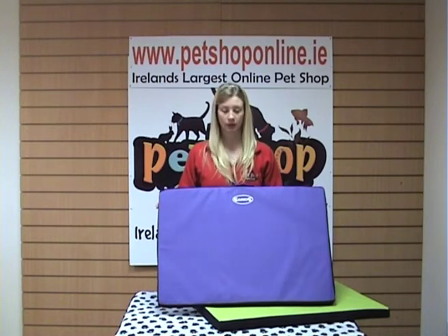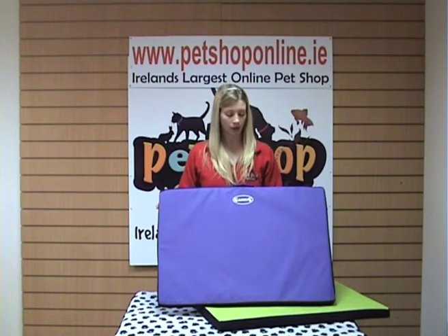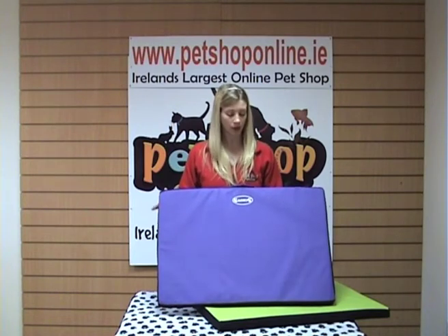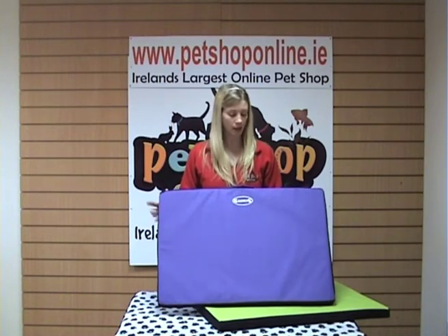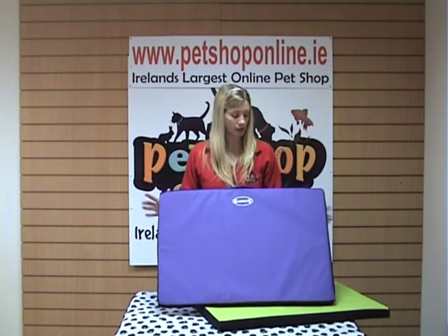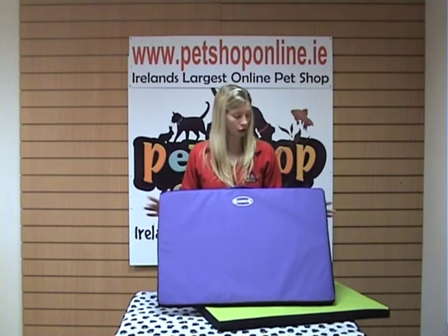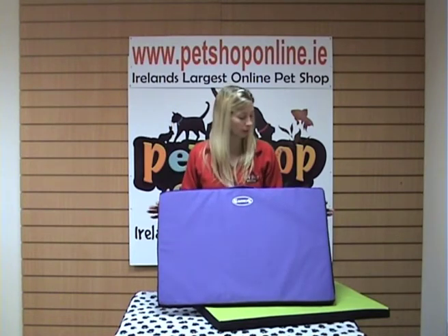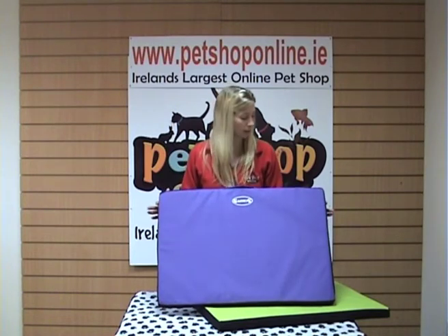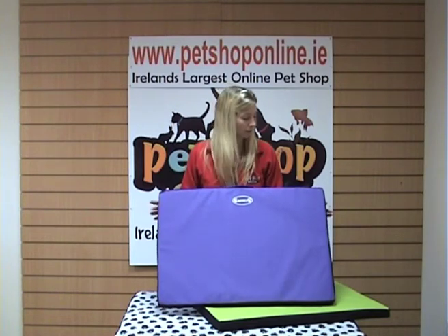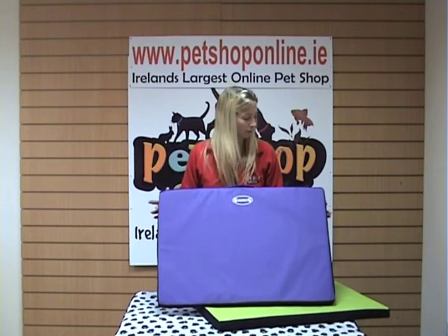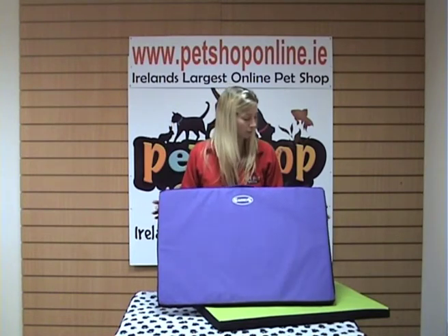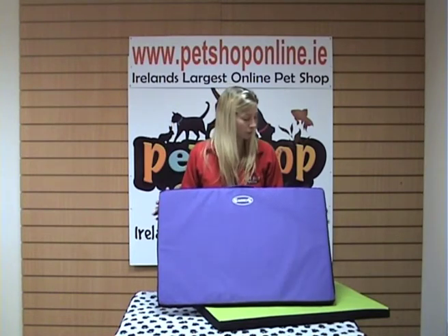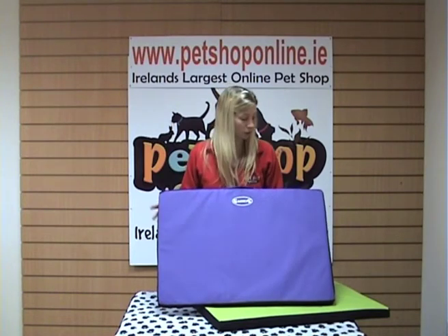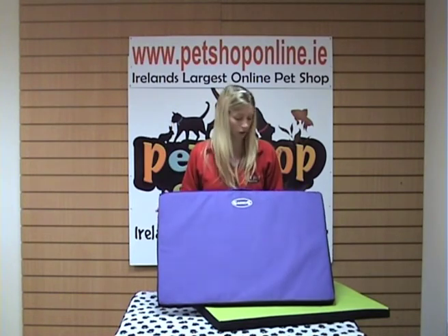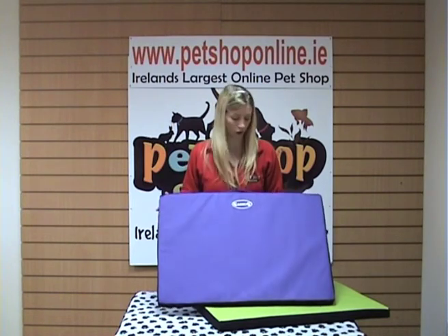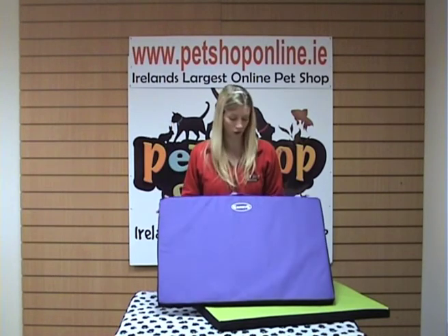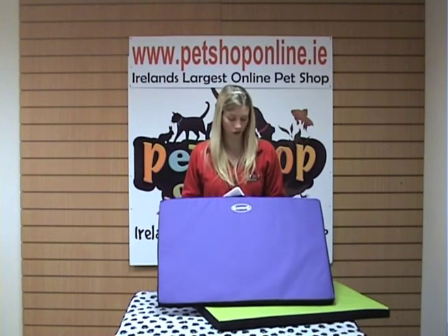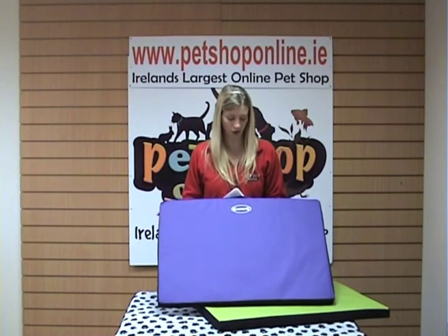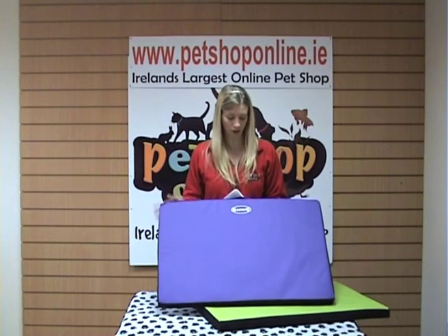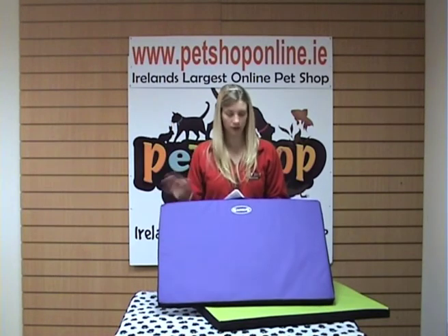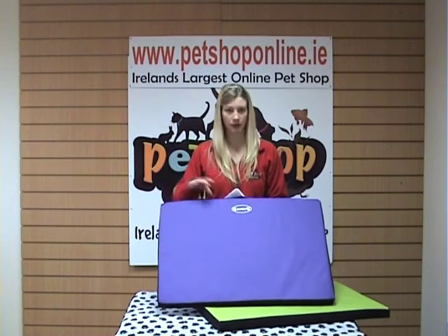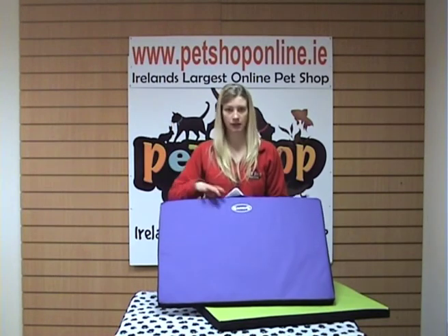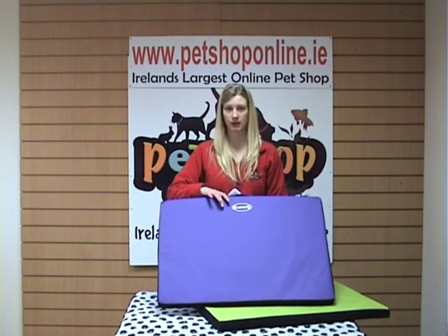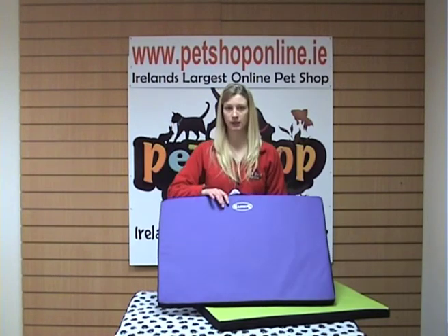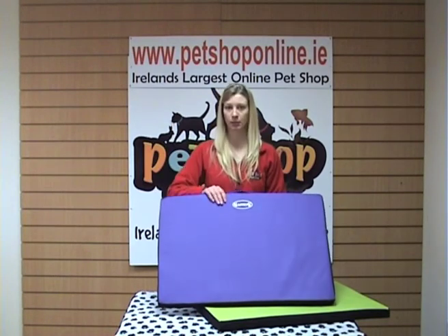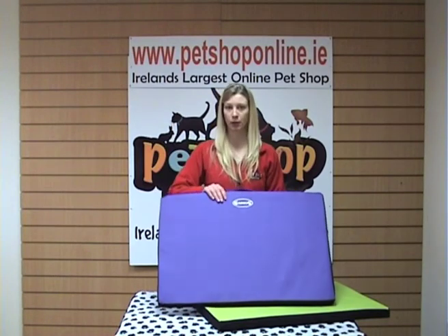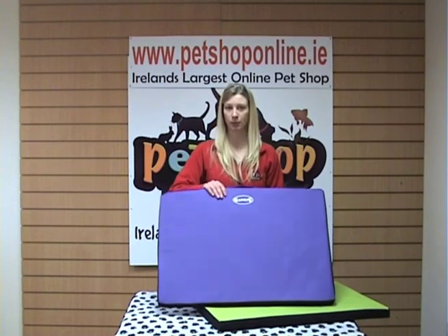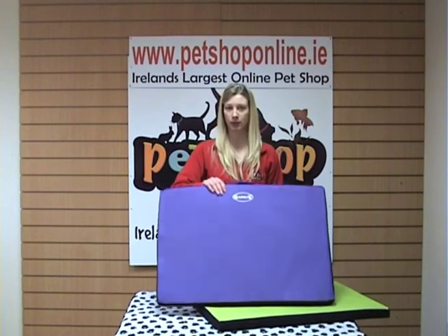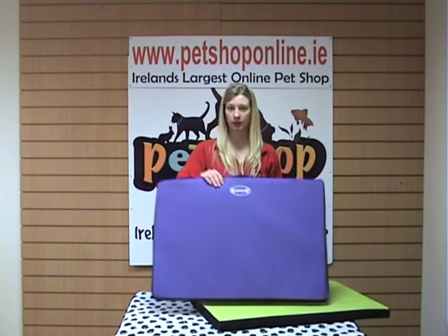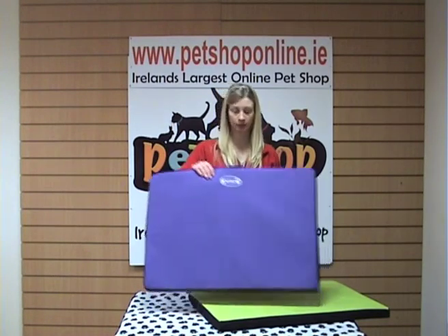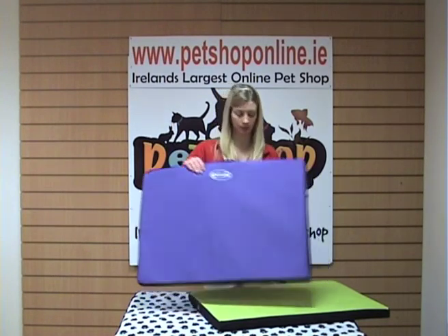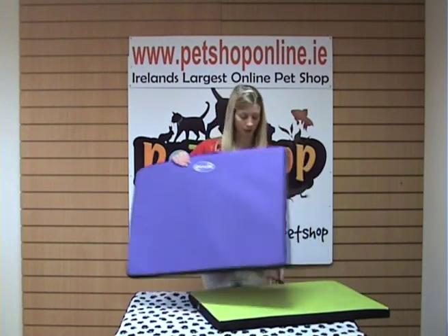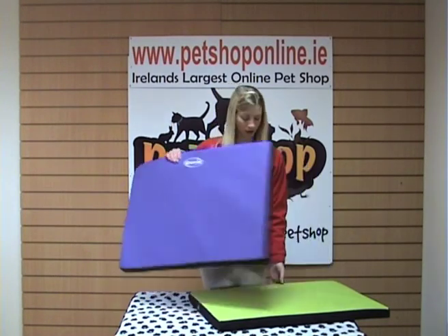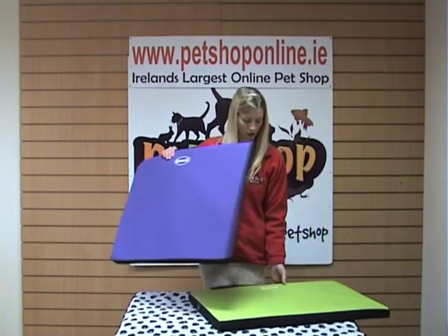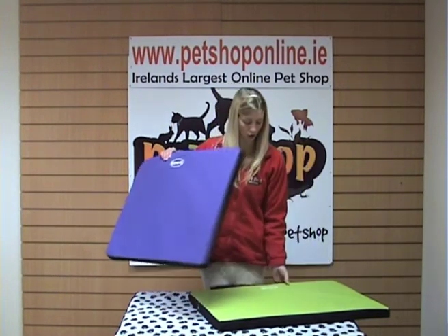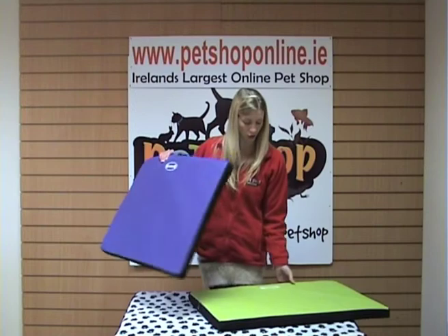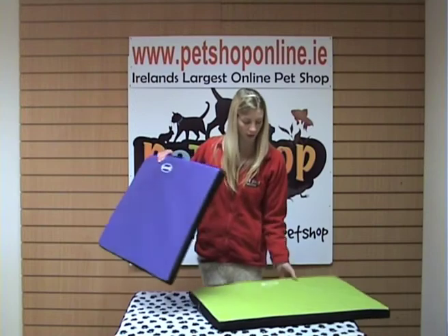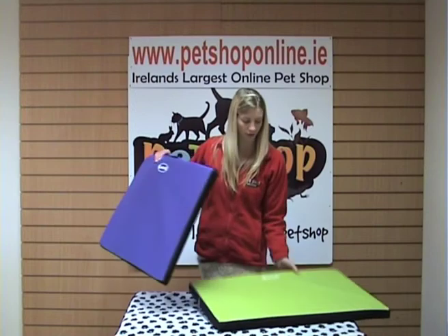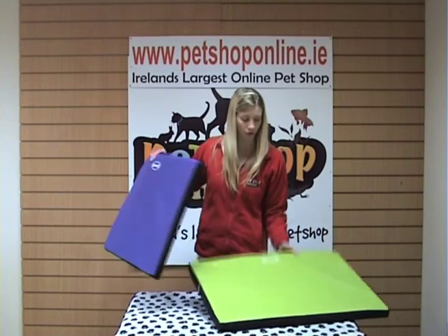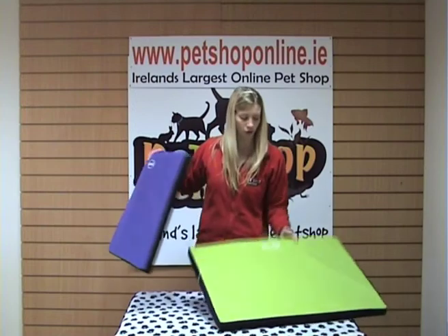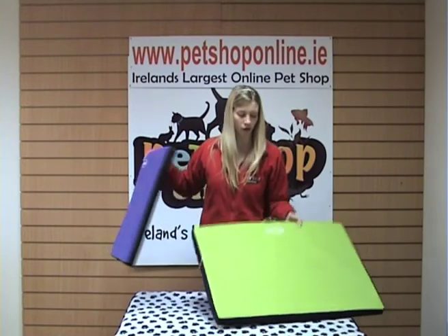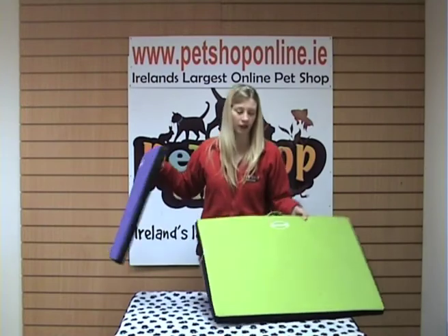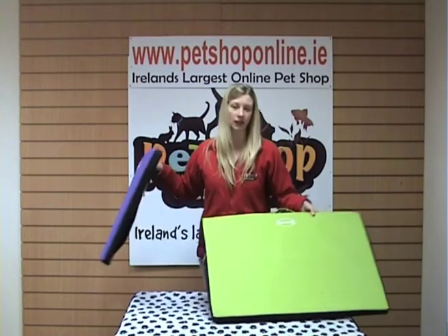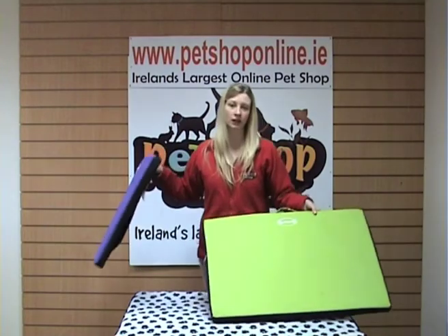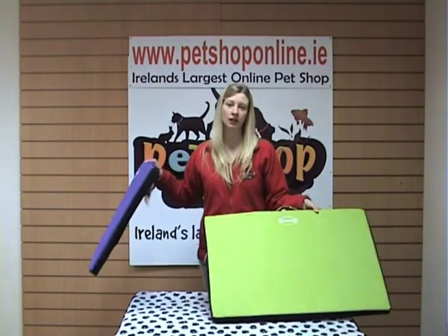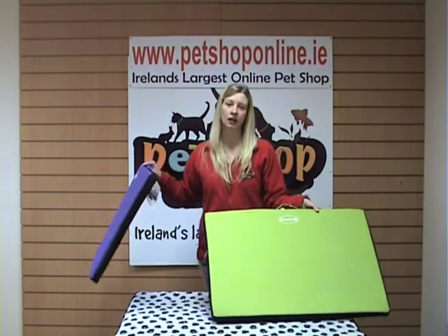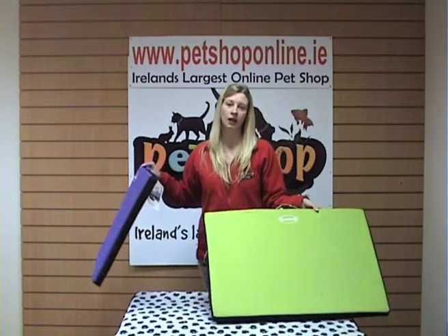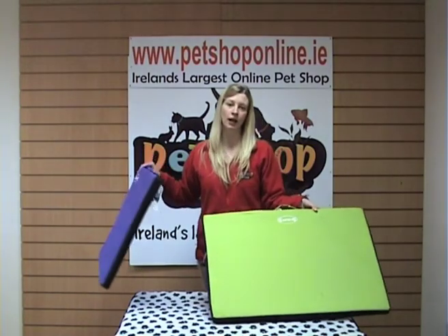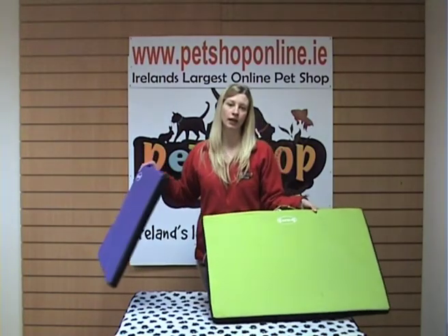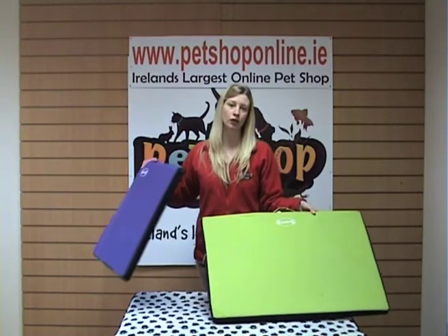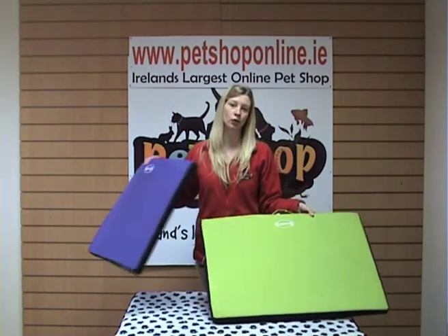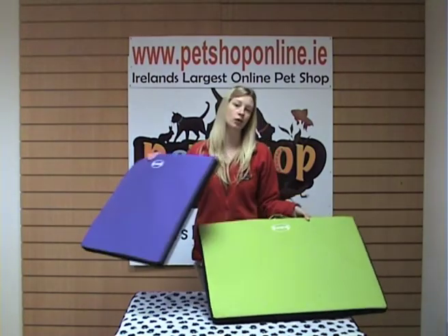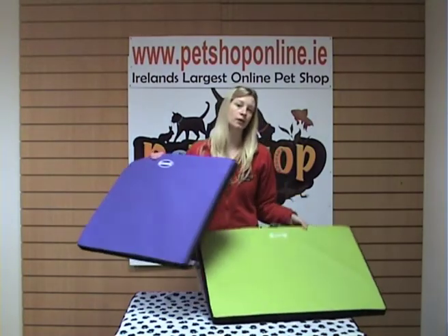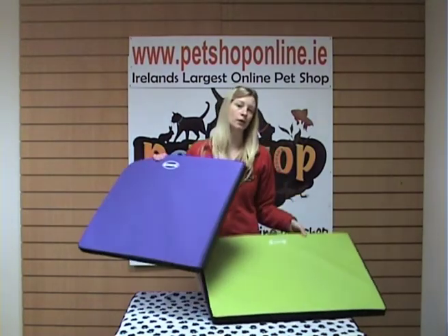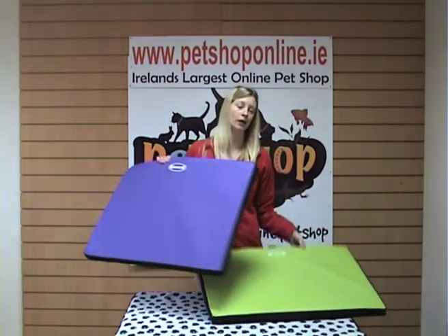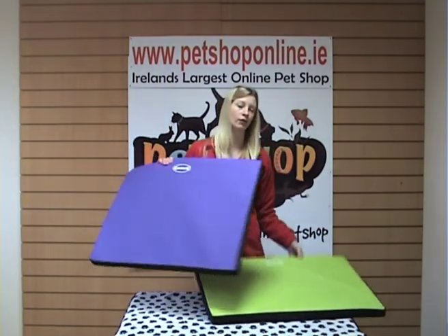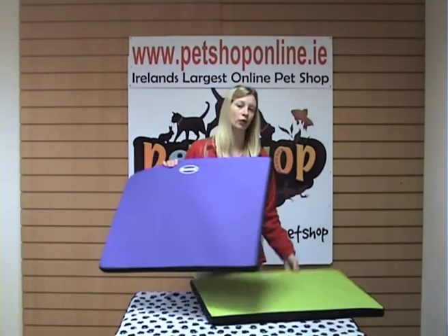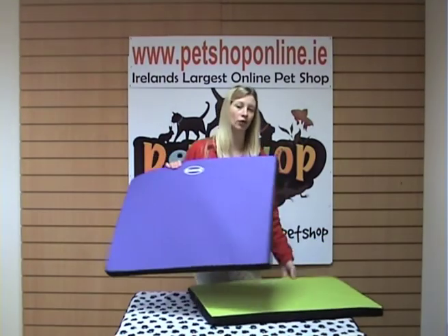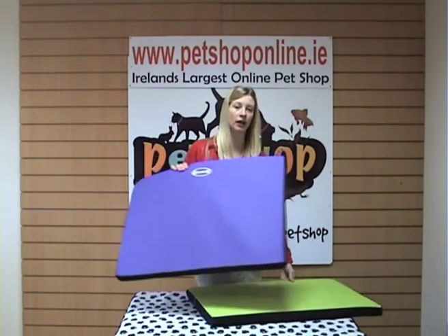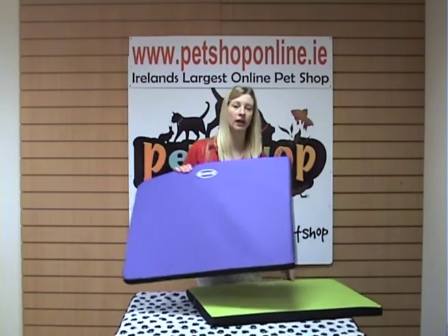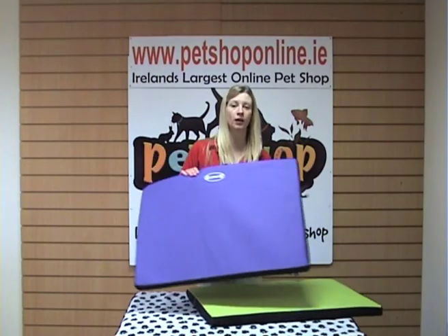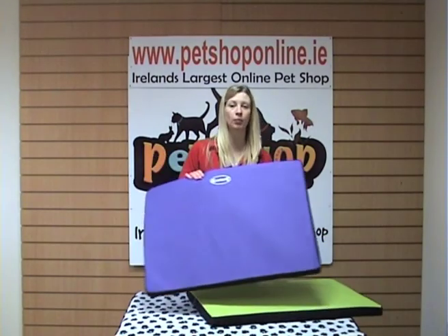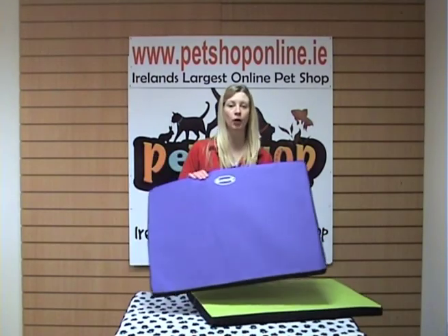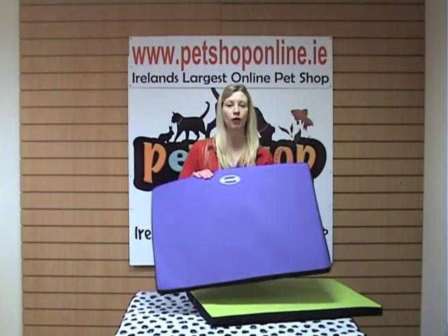These come in four colors: purple, green, grey, and brown.